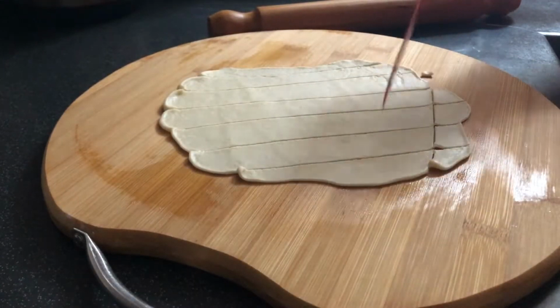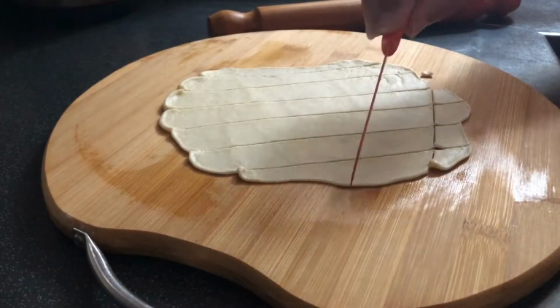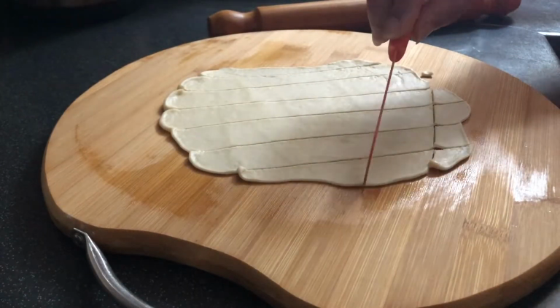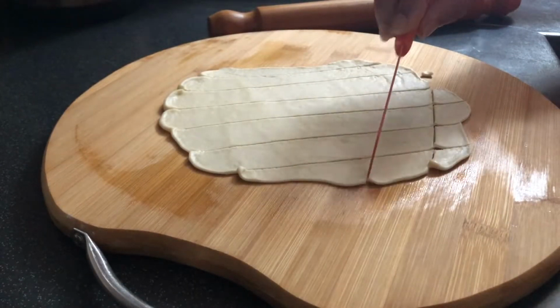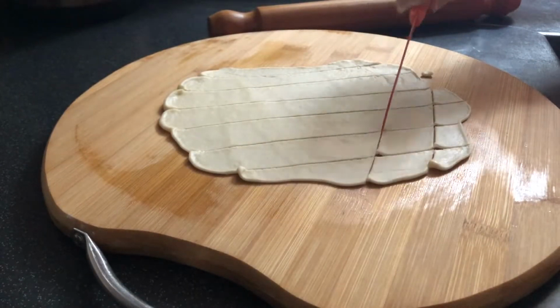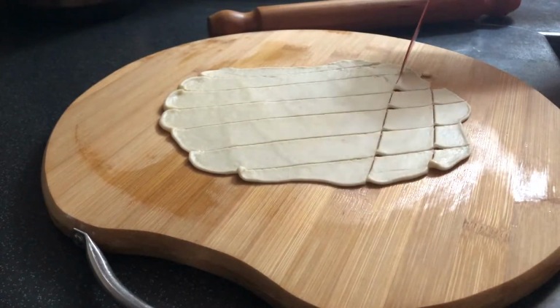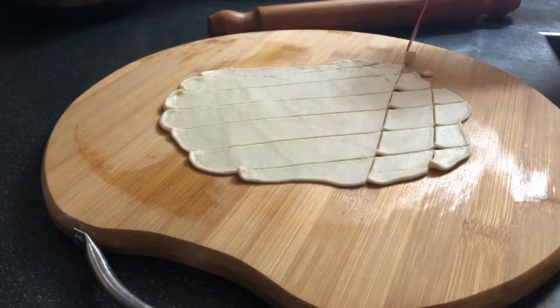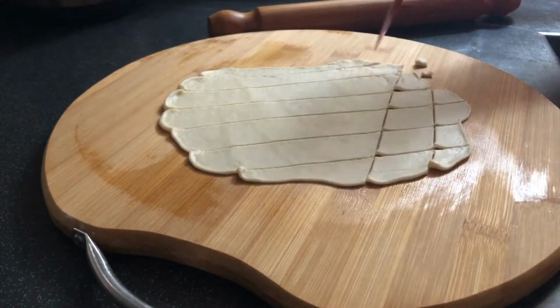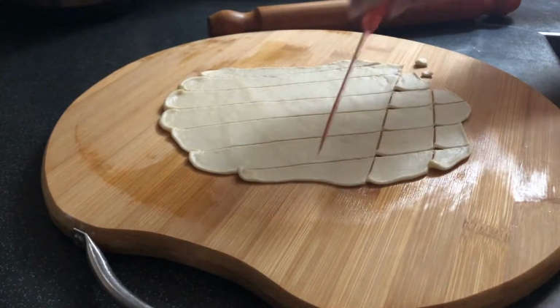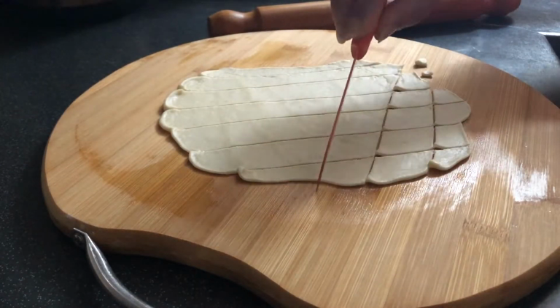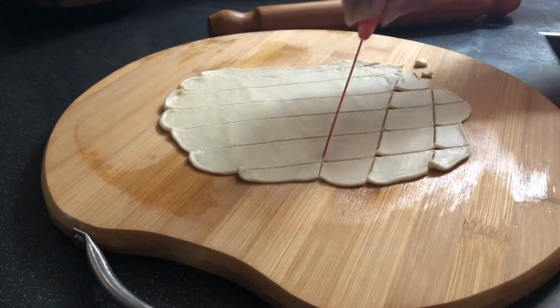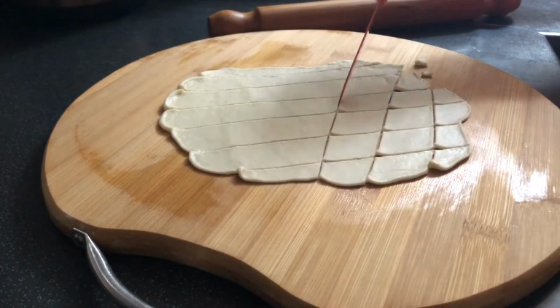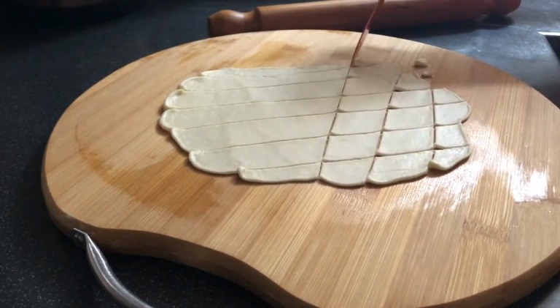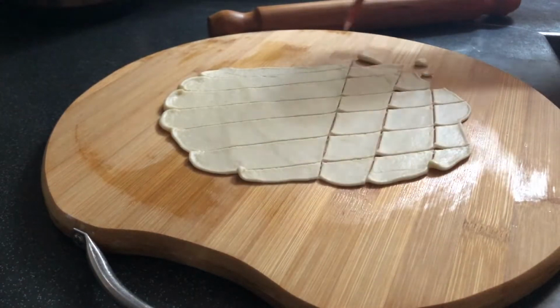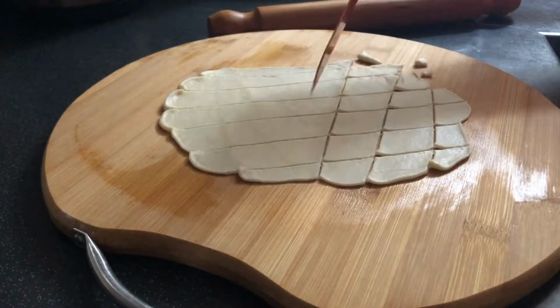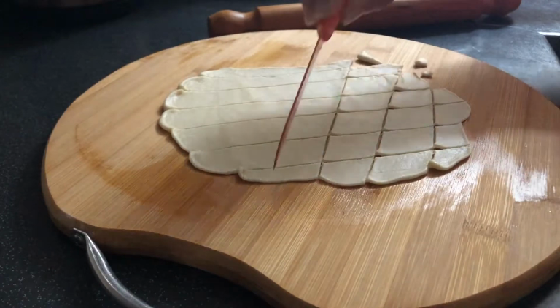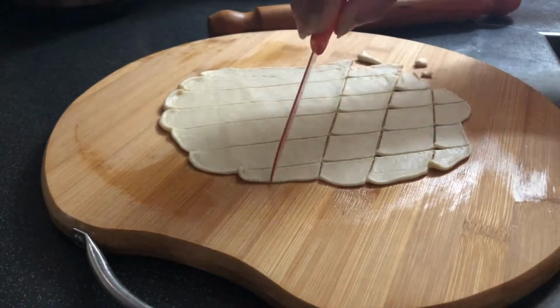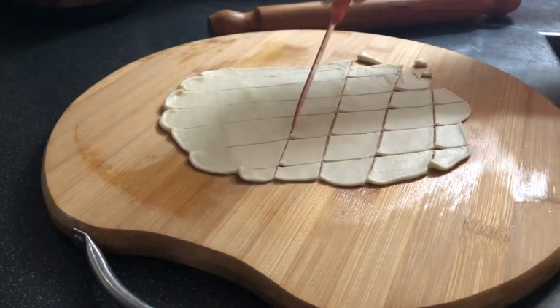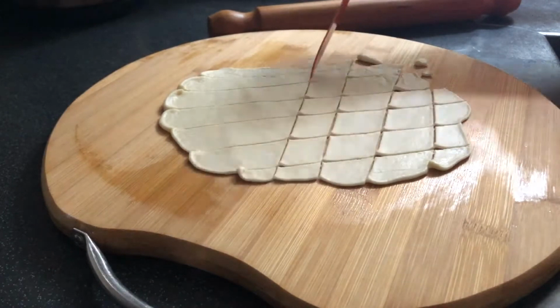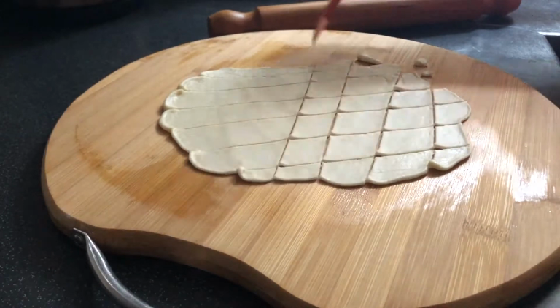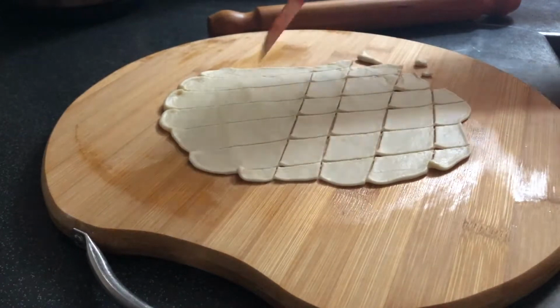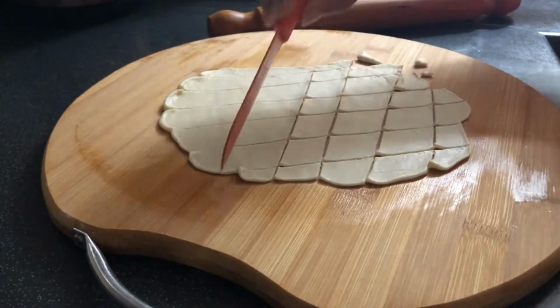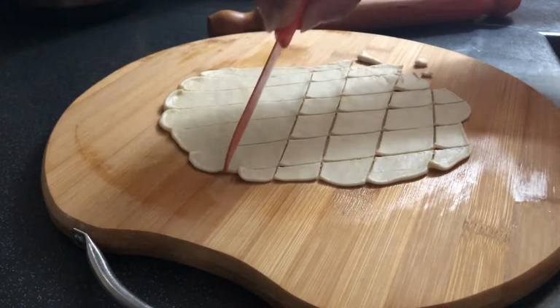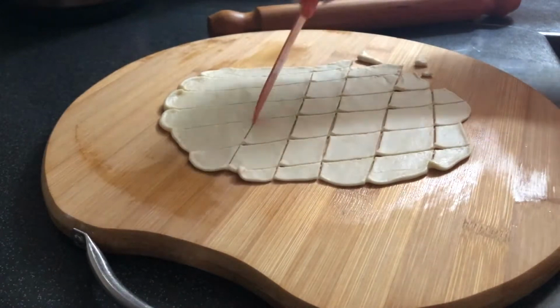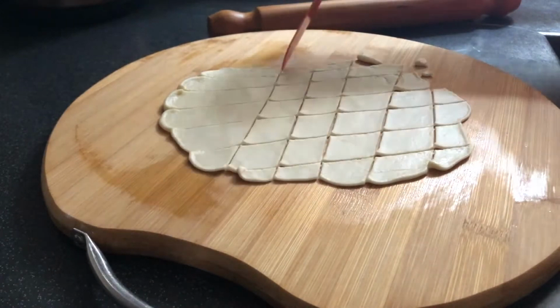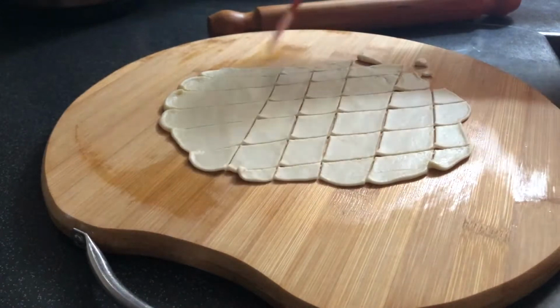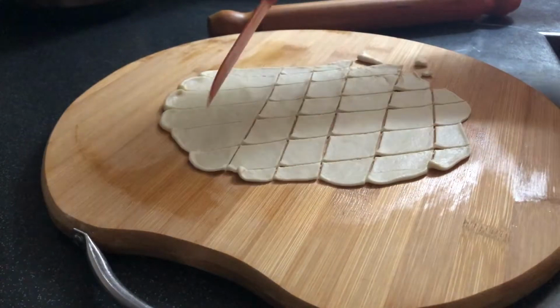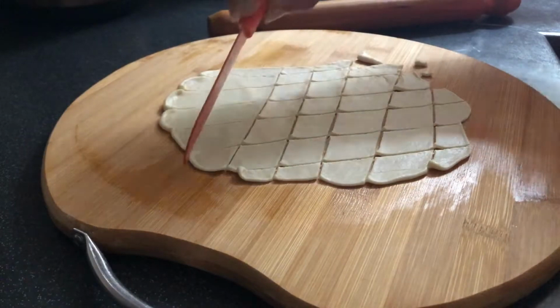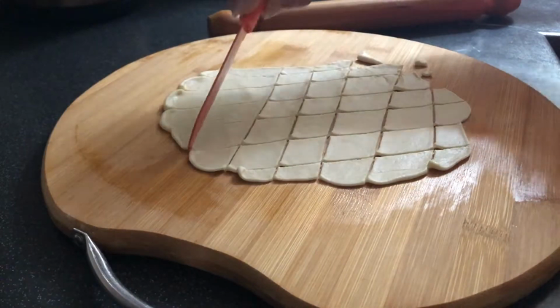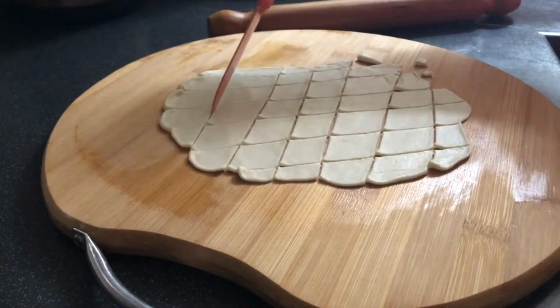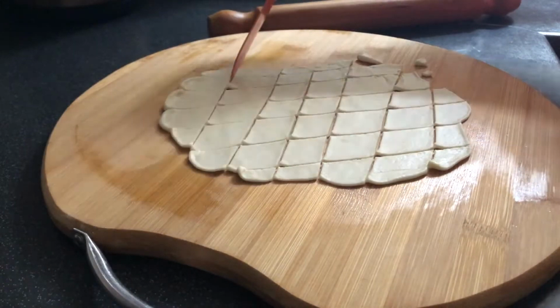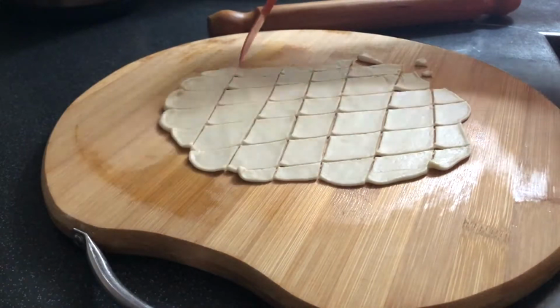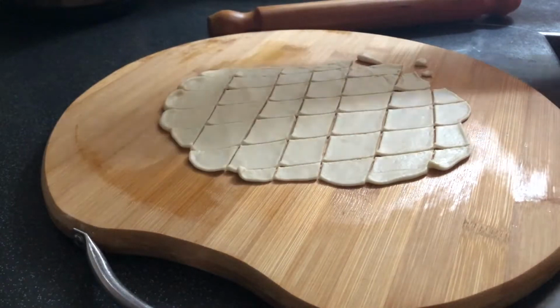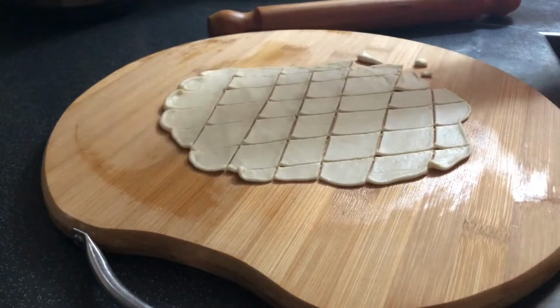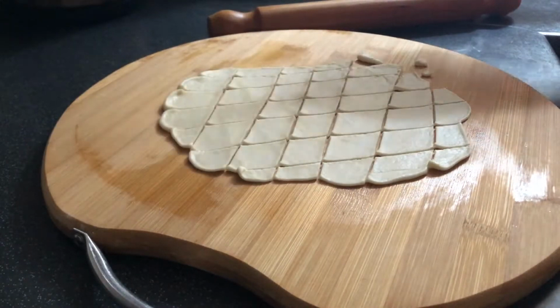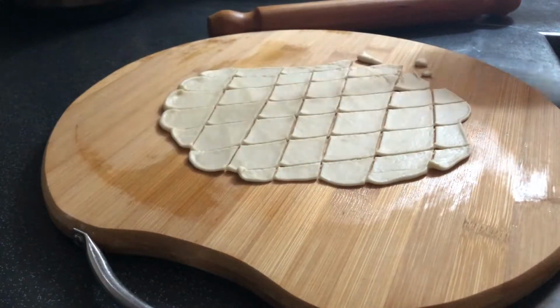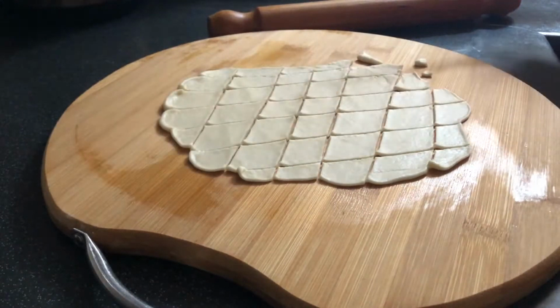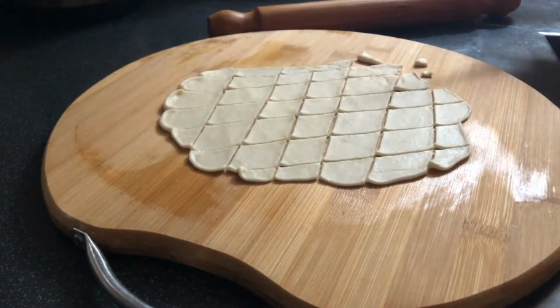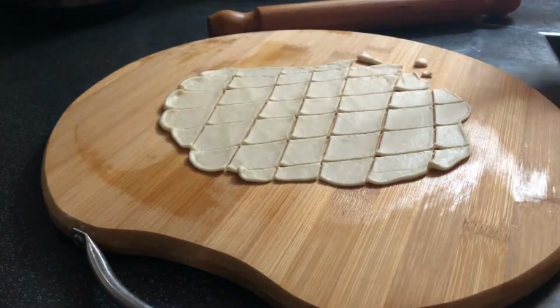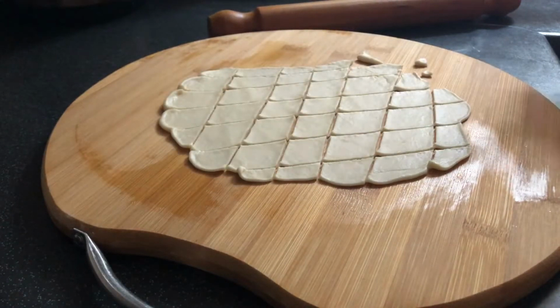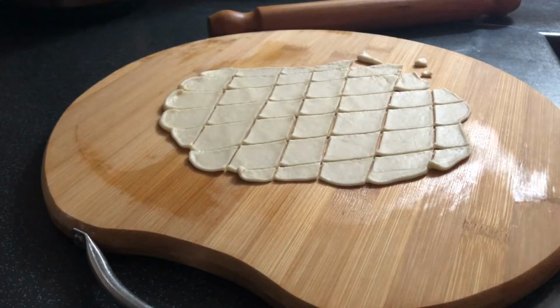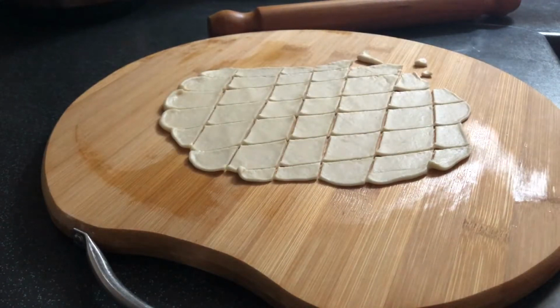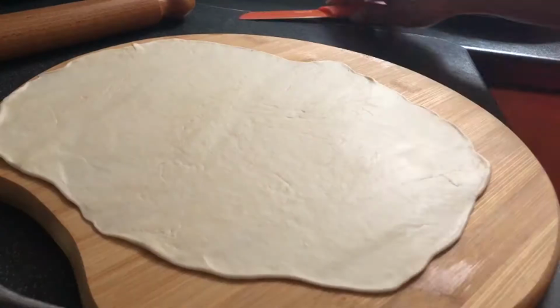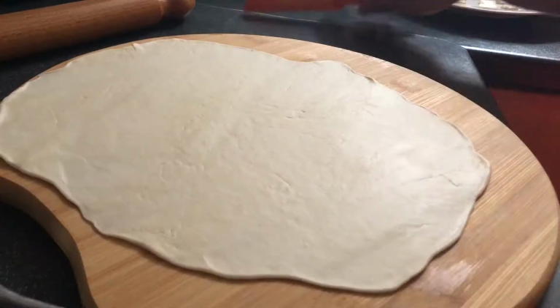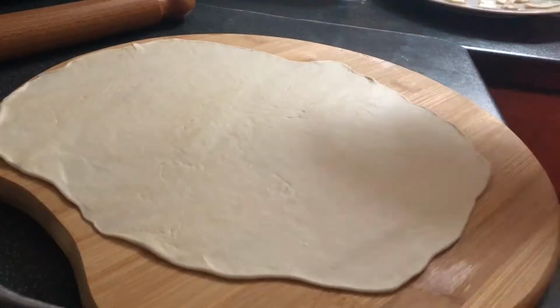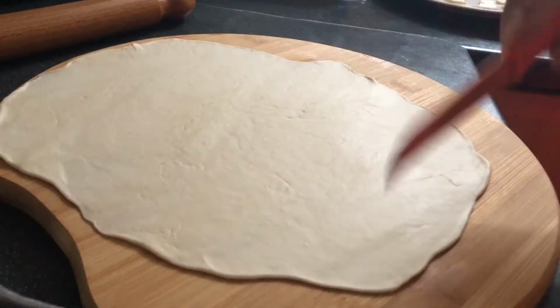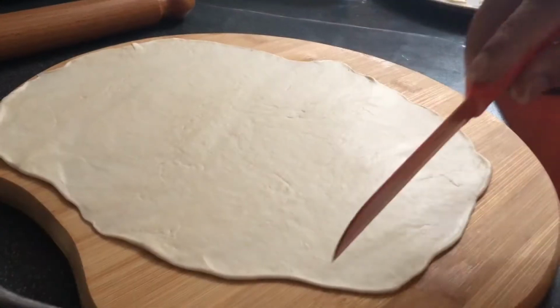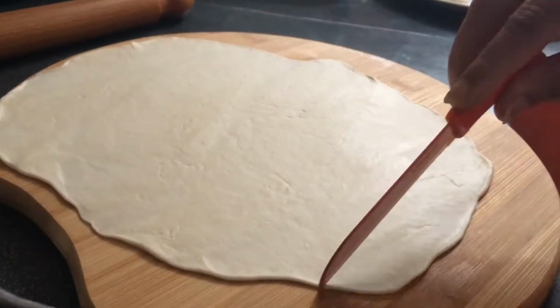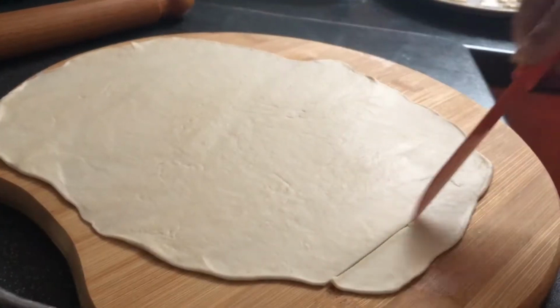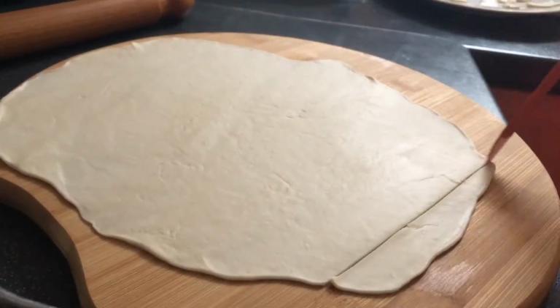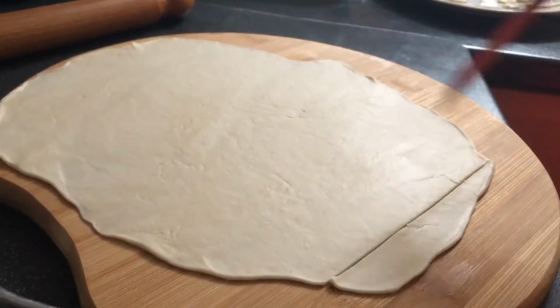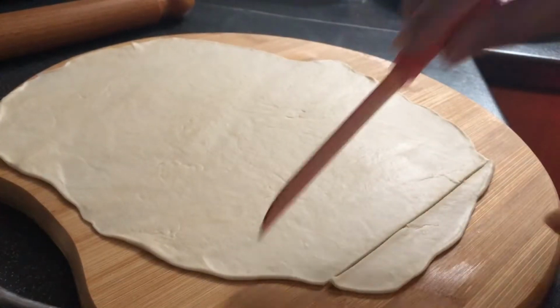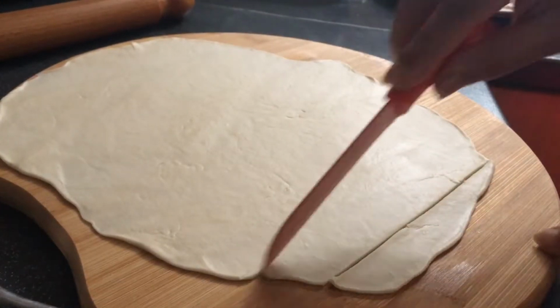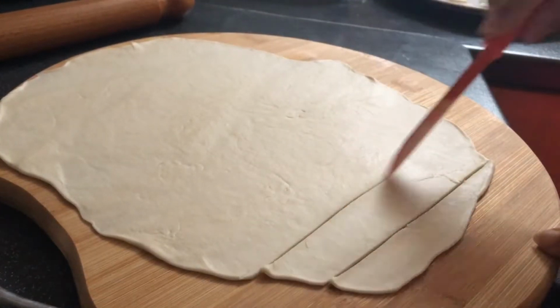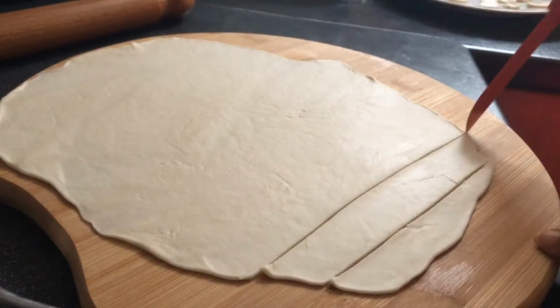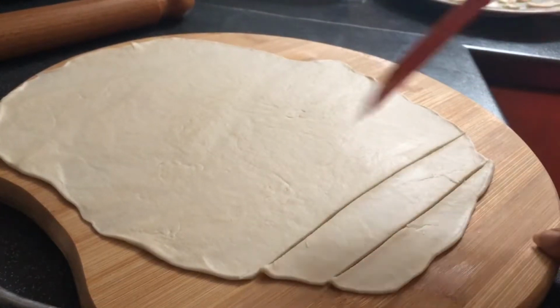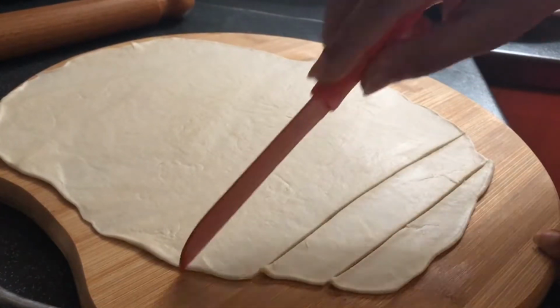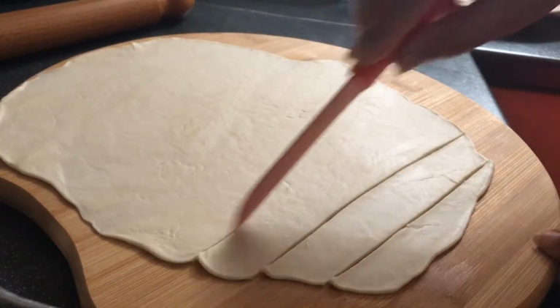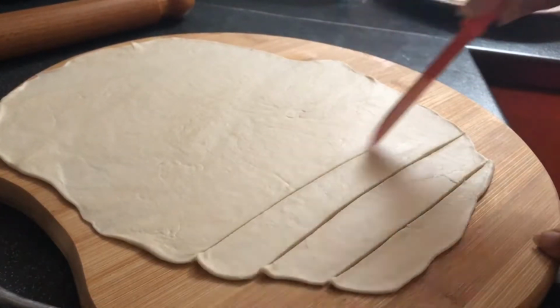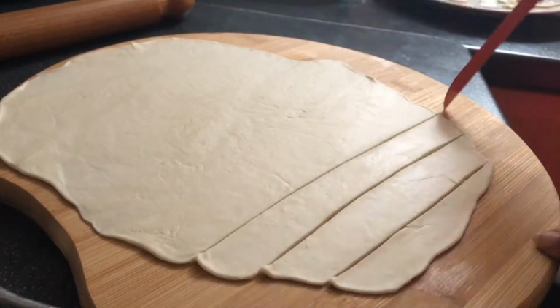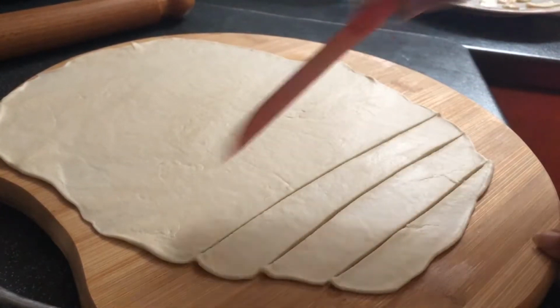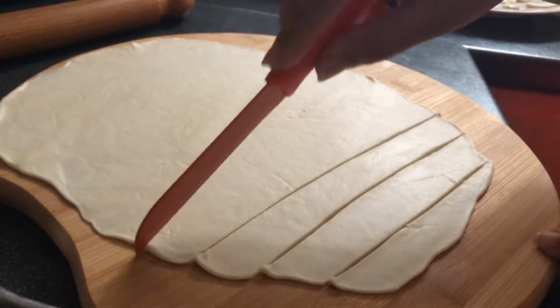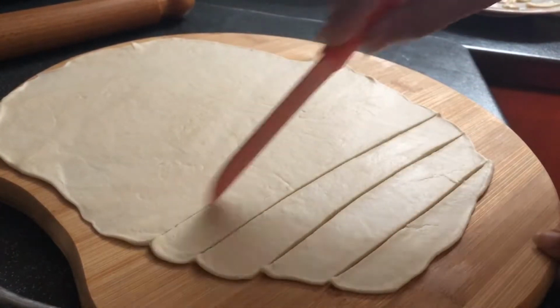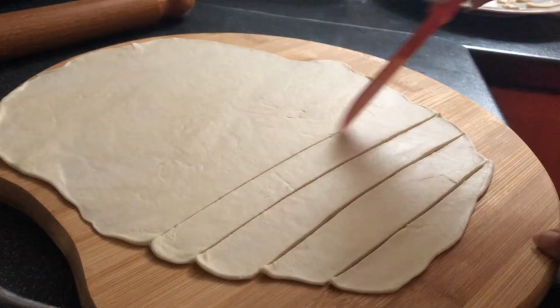This is a very easy snack. It is very easy to make. You can eat it very quickly and it turns out very good.